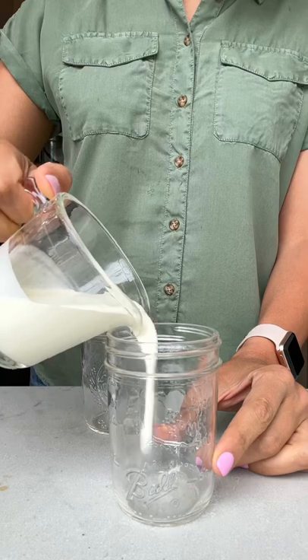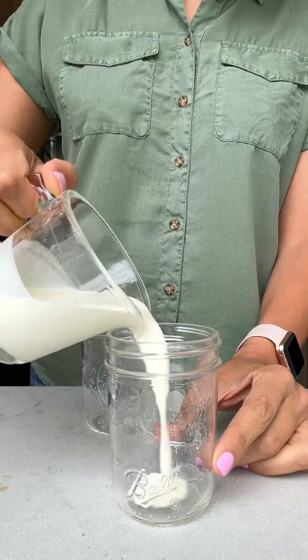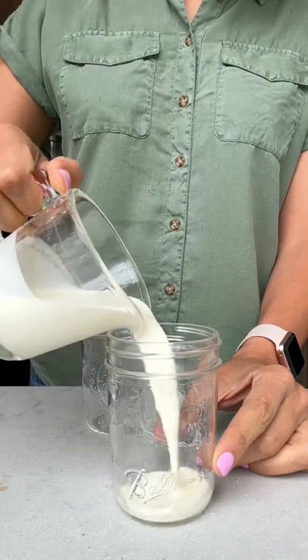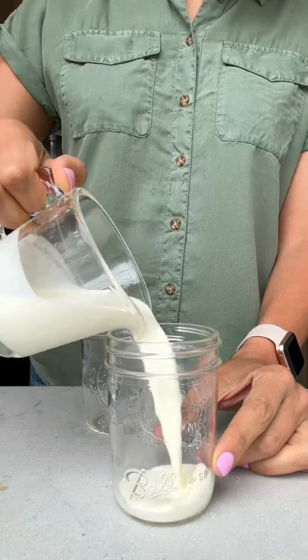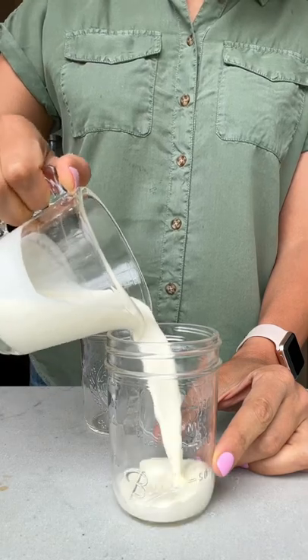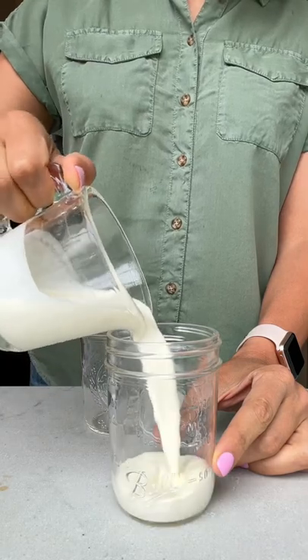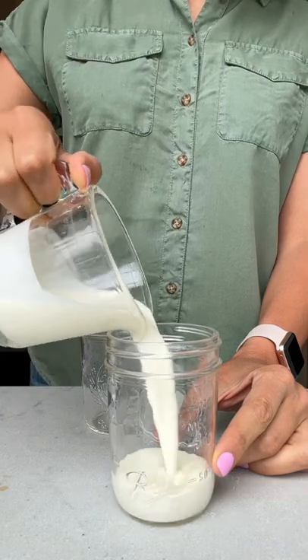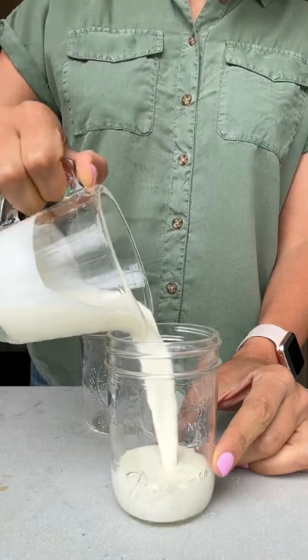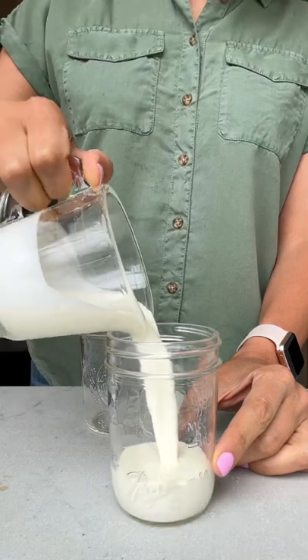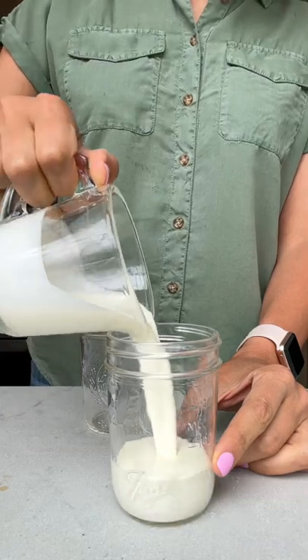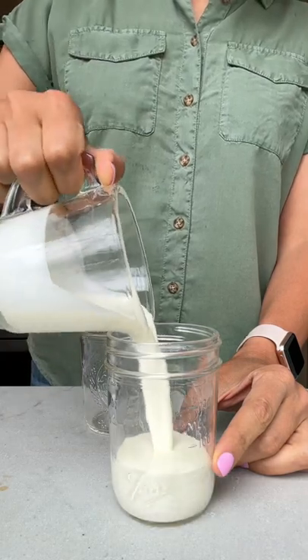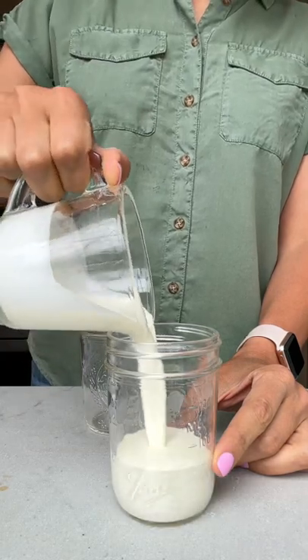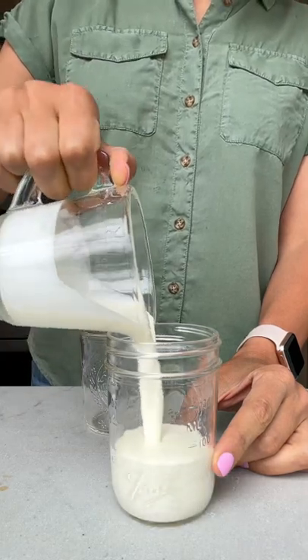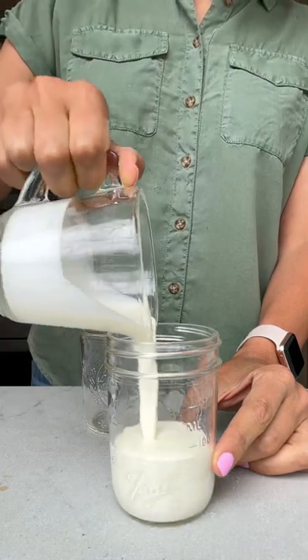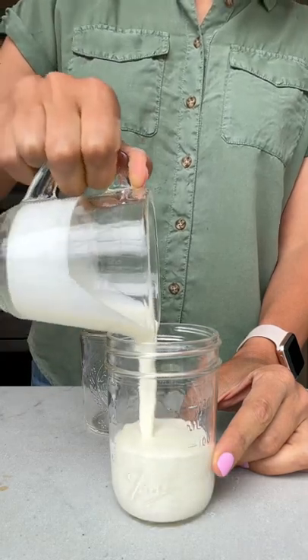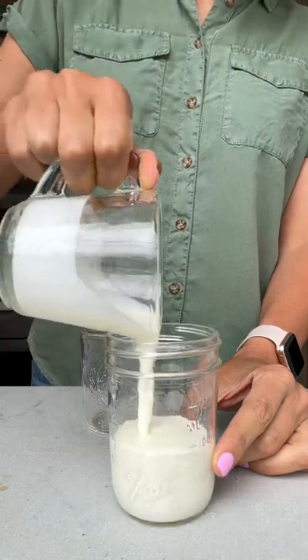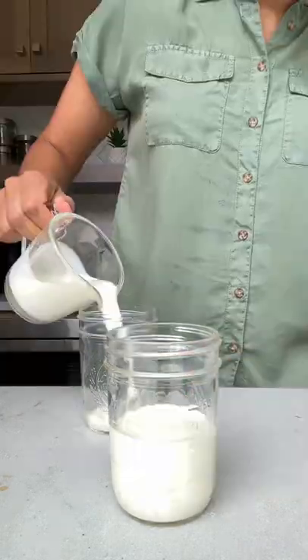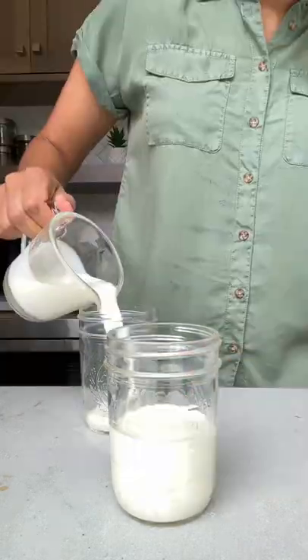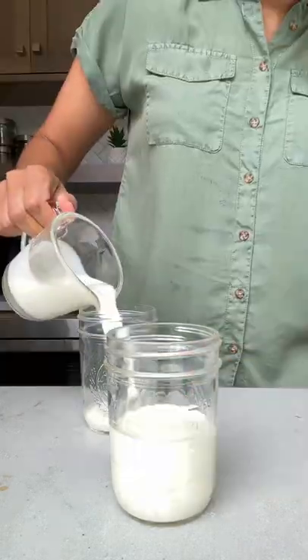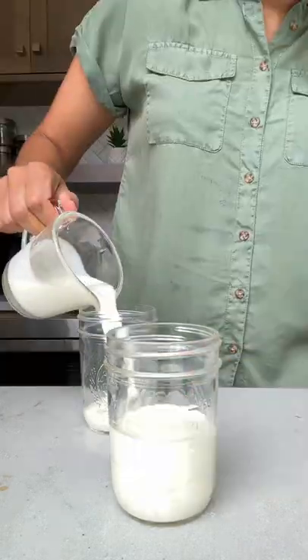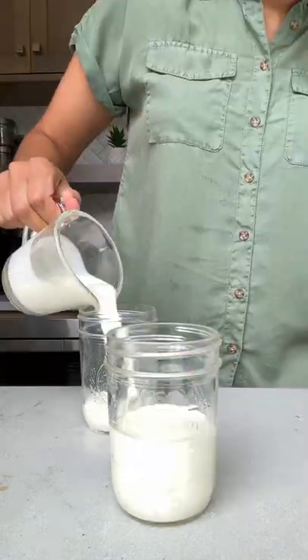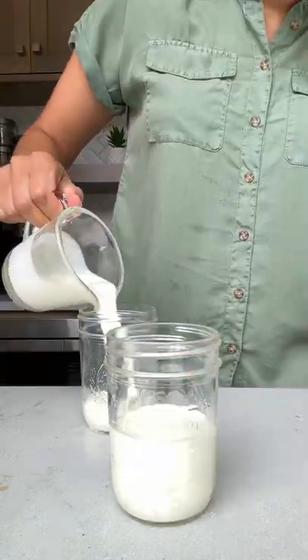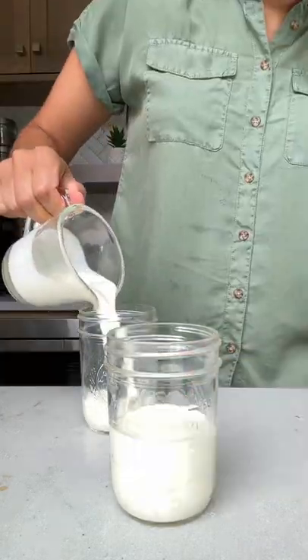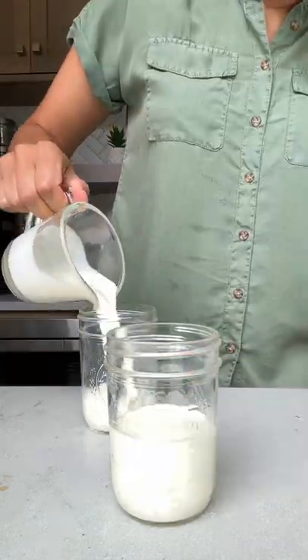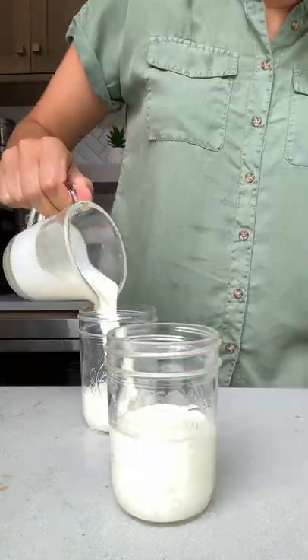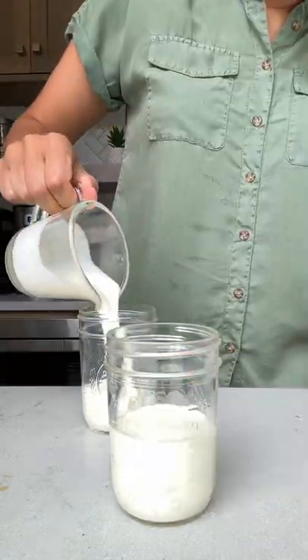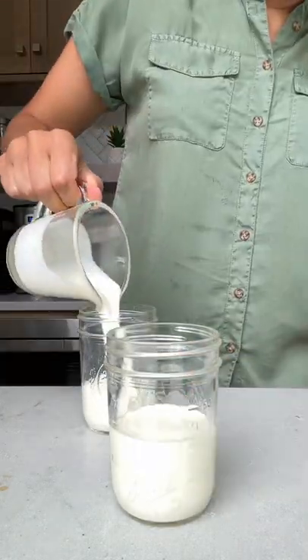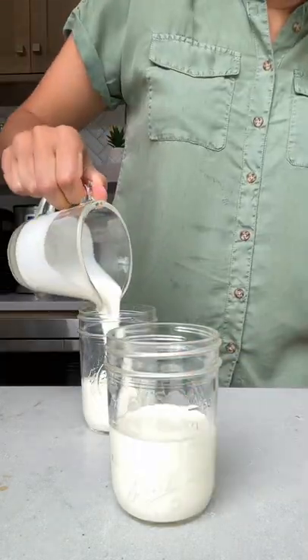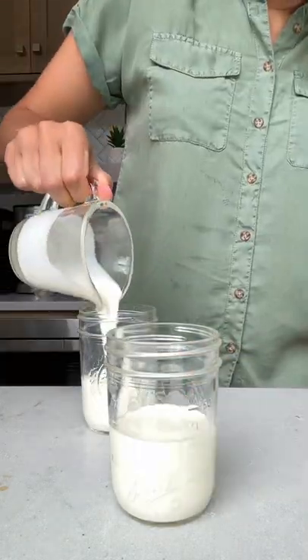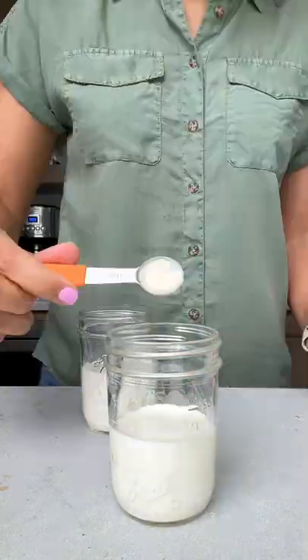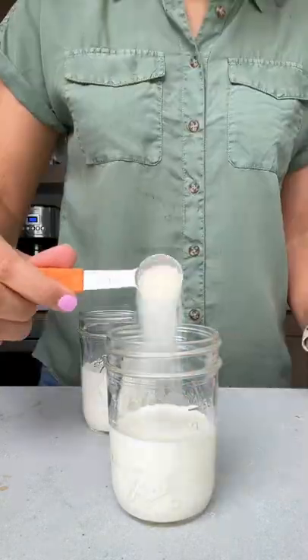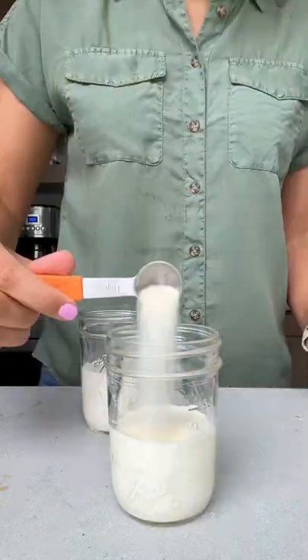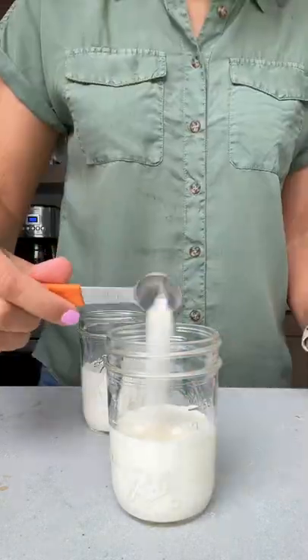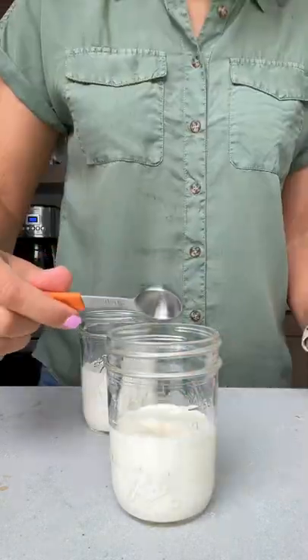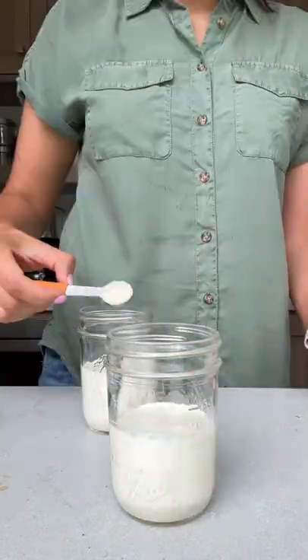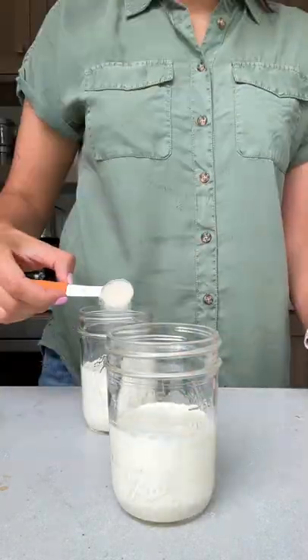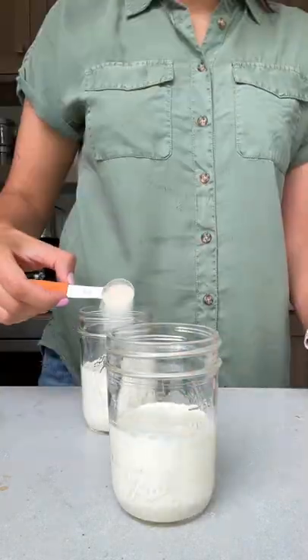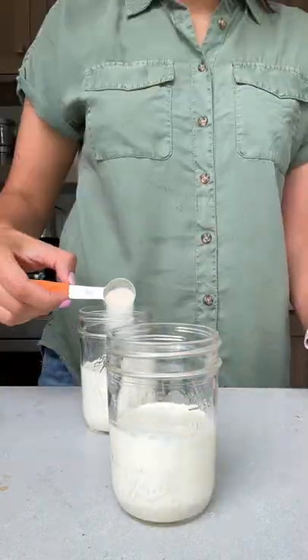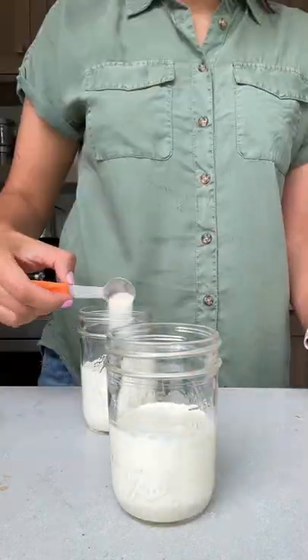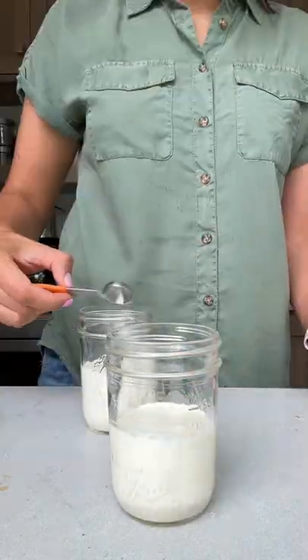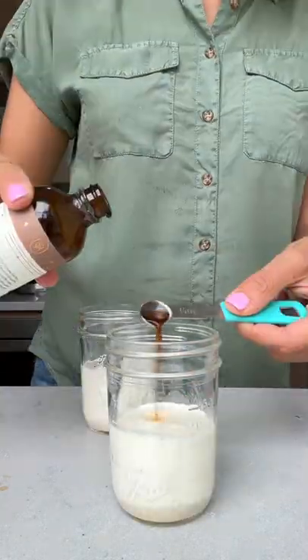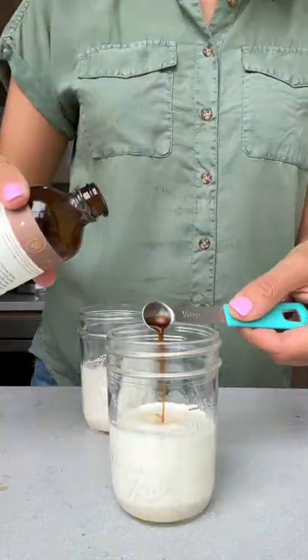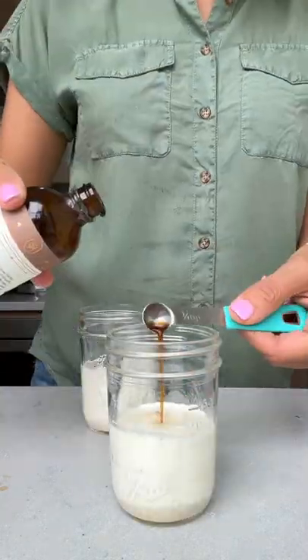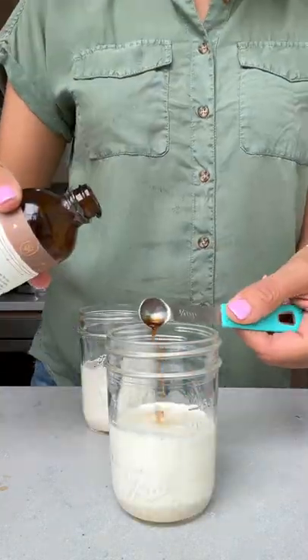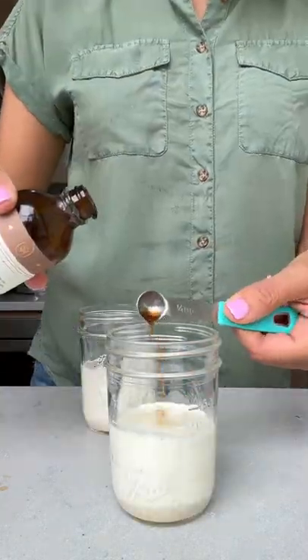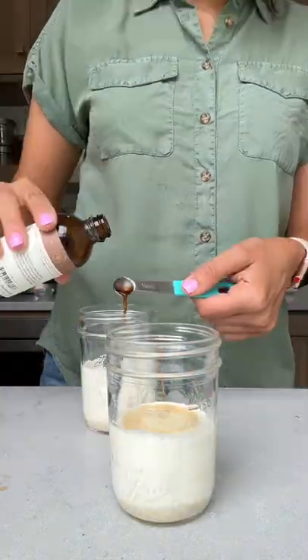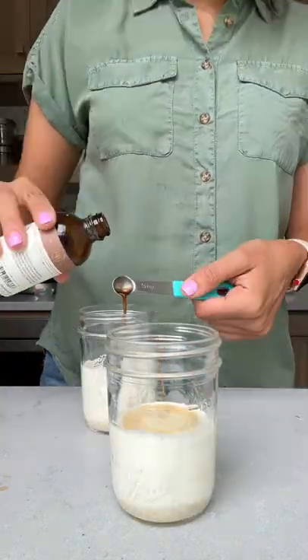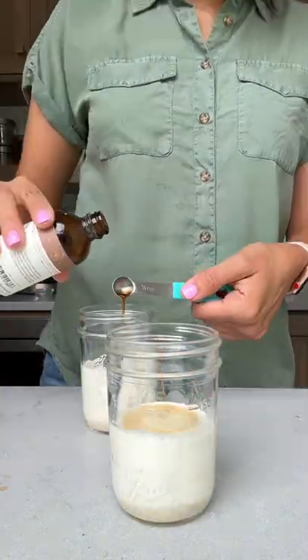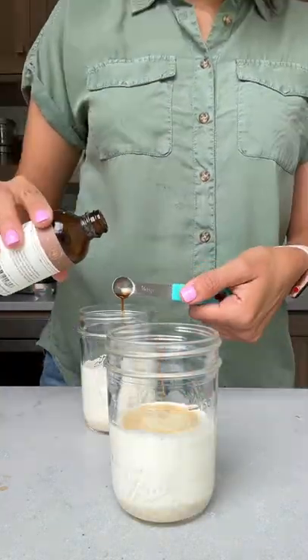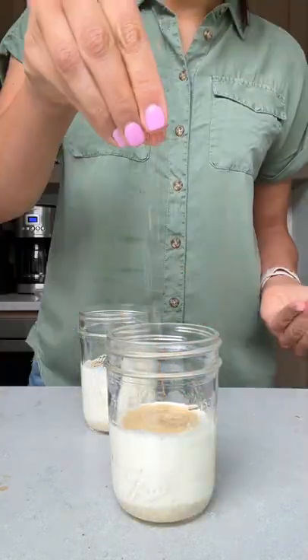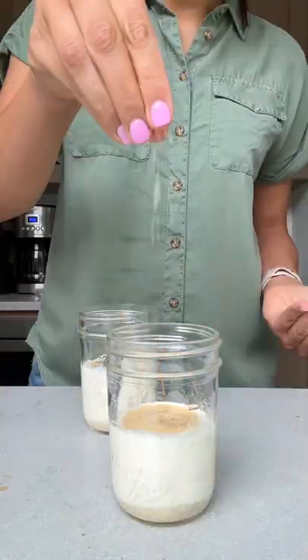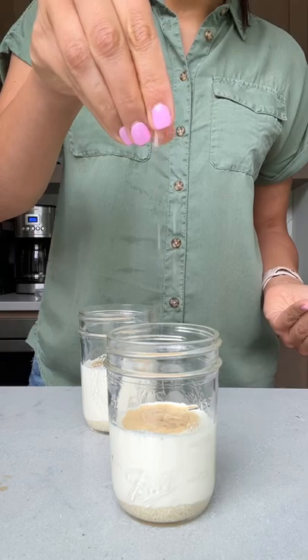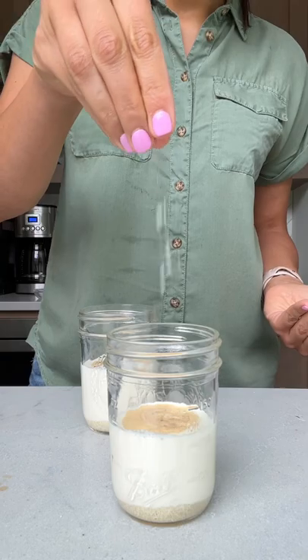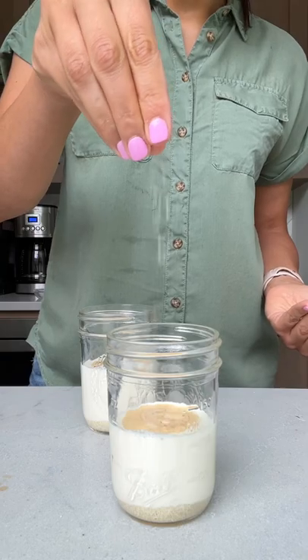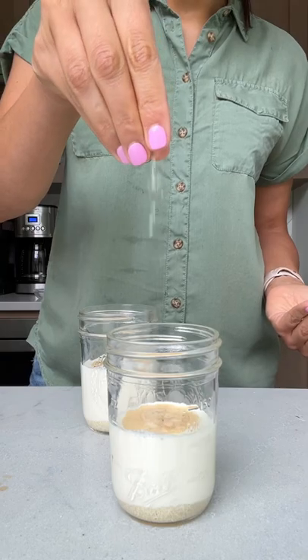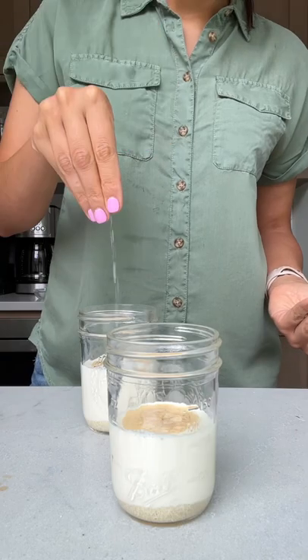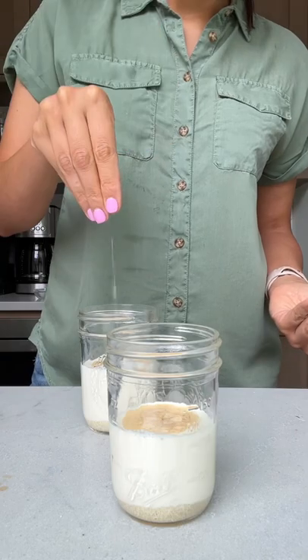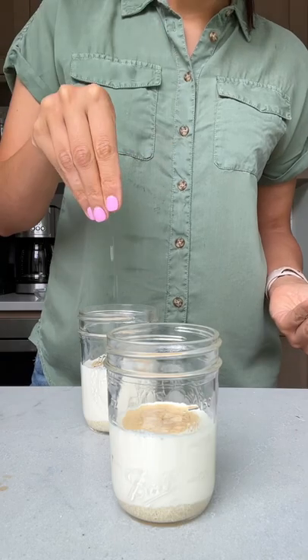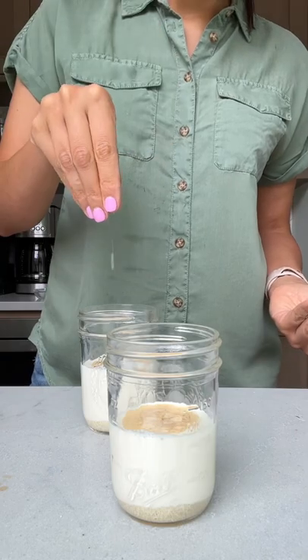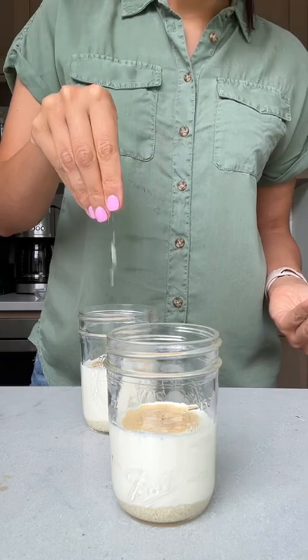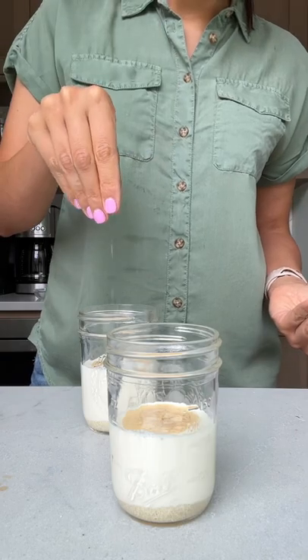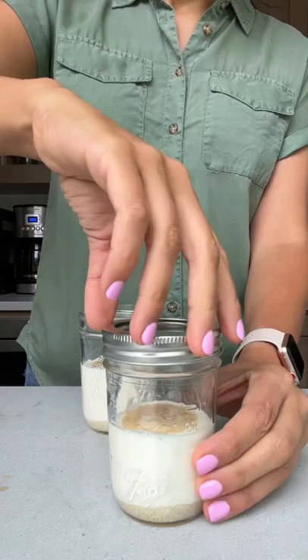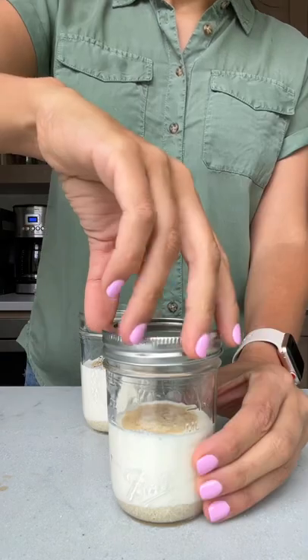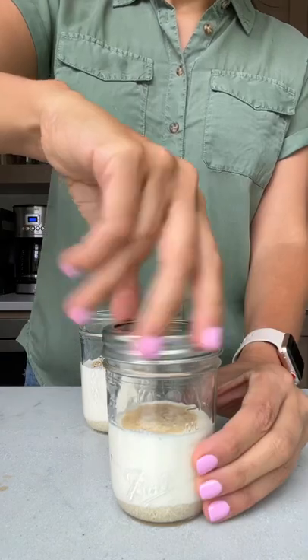Did you know you can make ice cream in a mason jar with just four ingredients? Heavy cream, granulated sugar, vanilla, and salt.